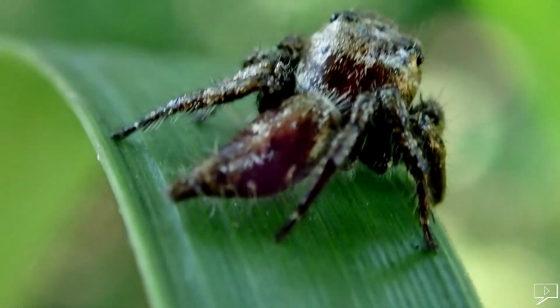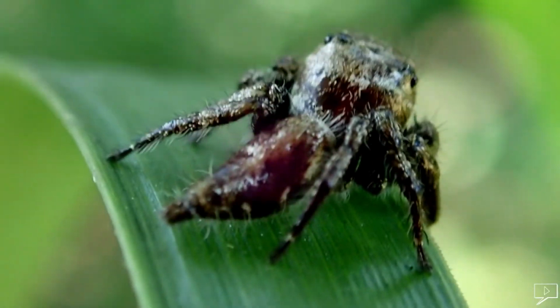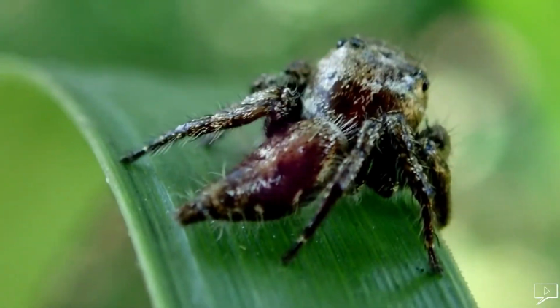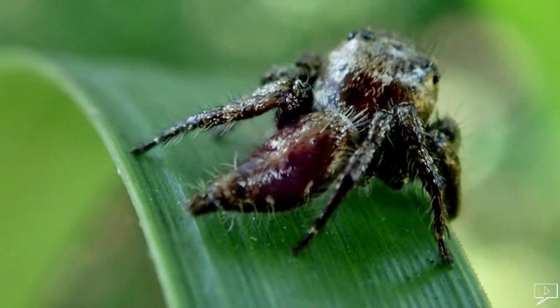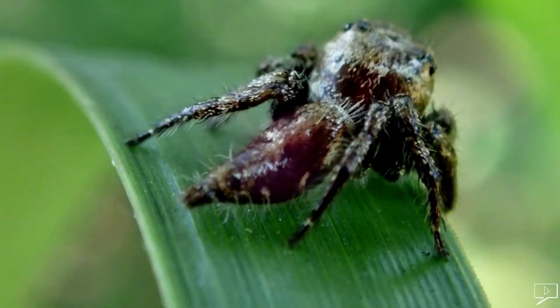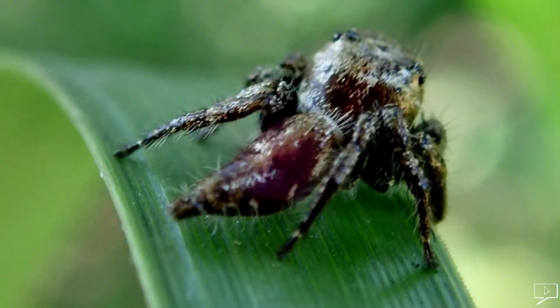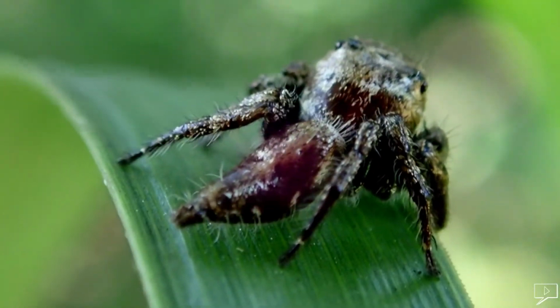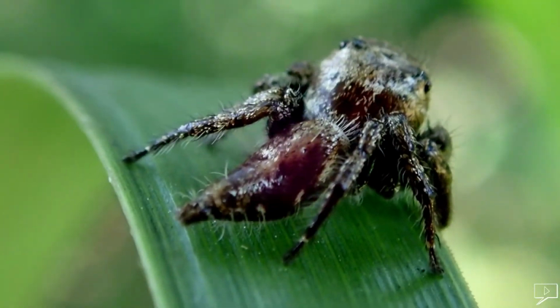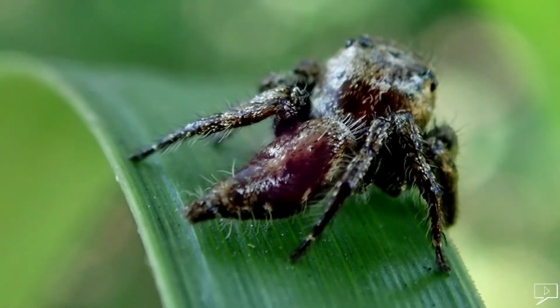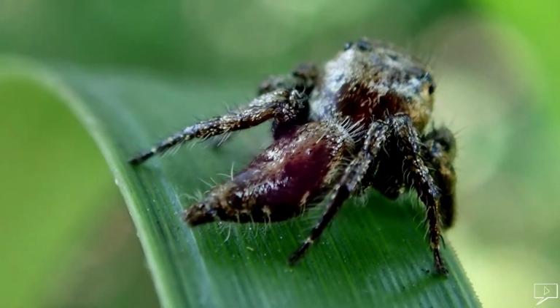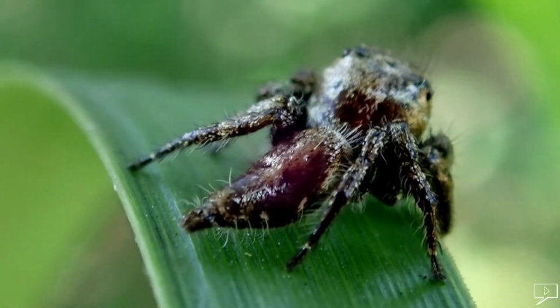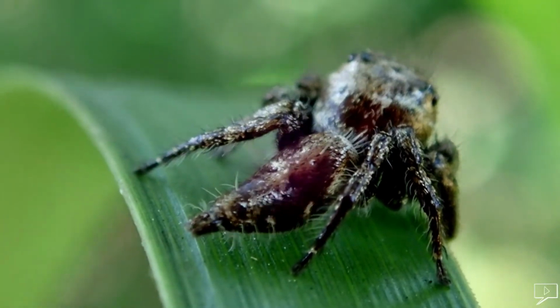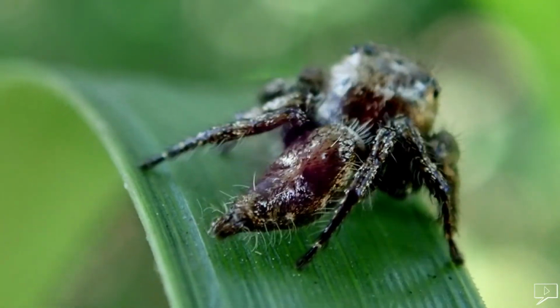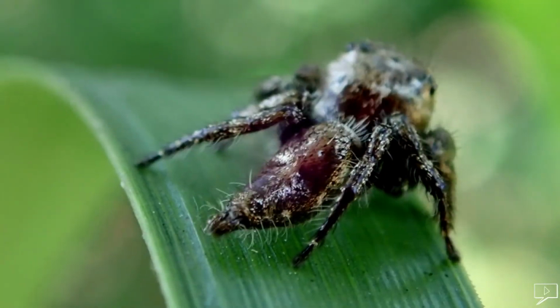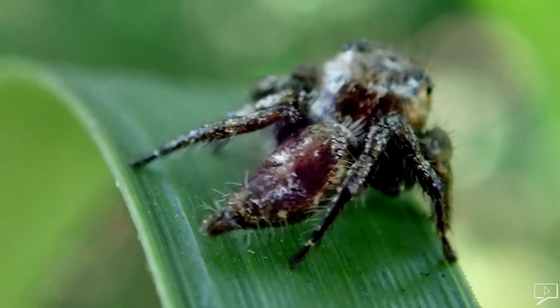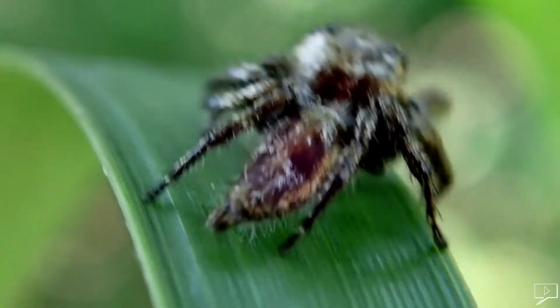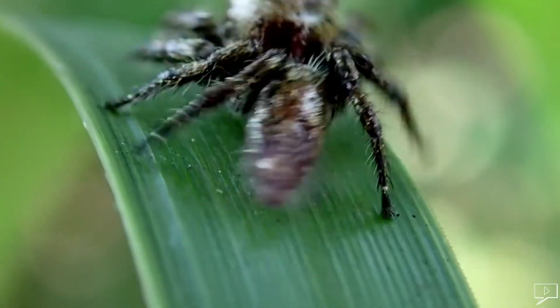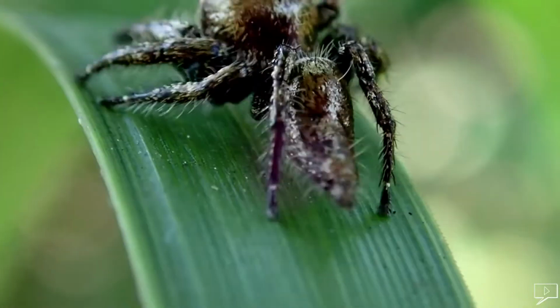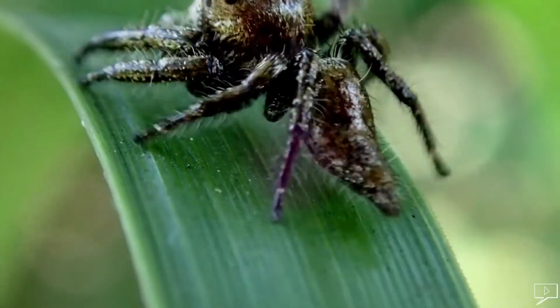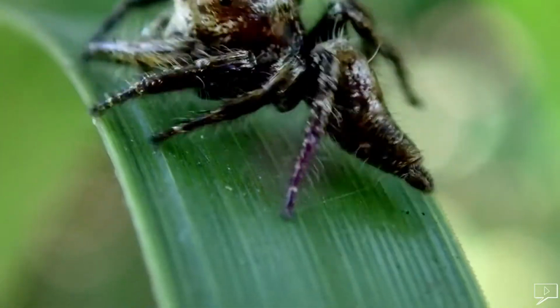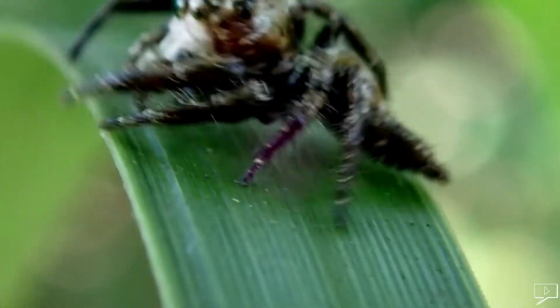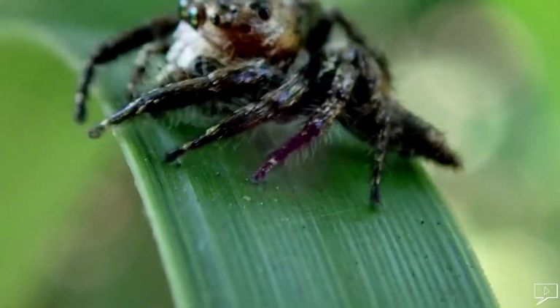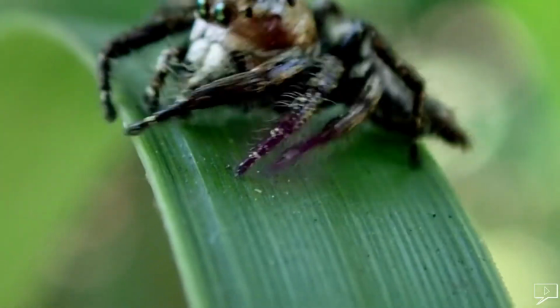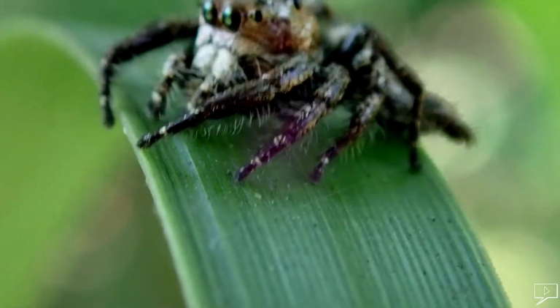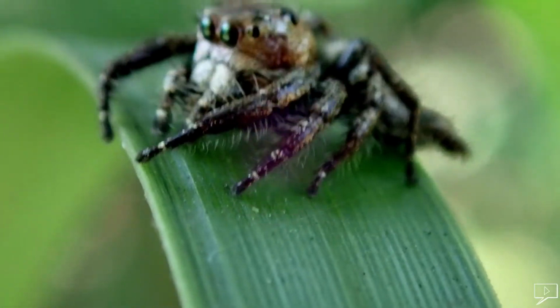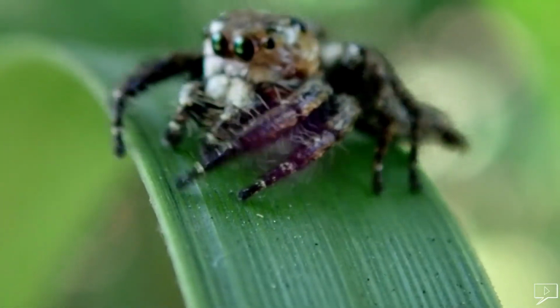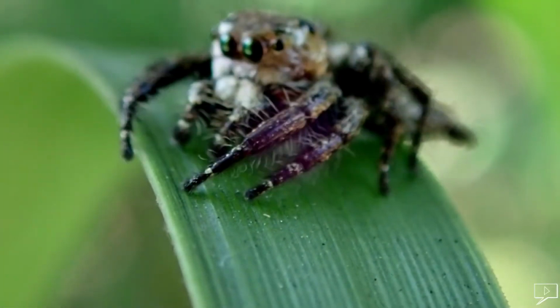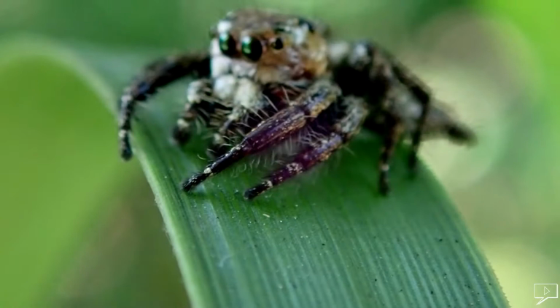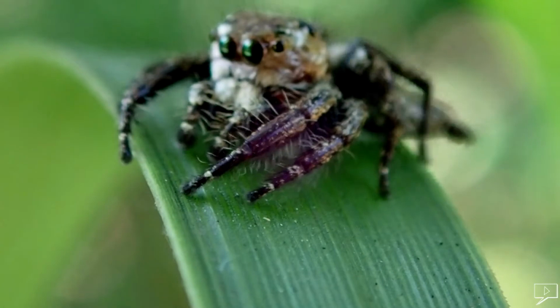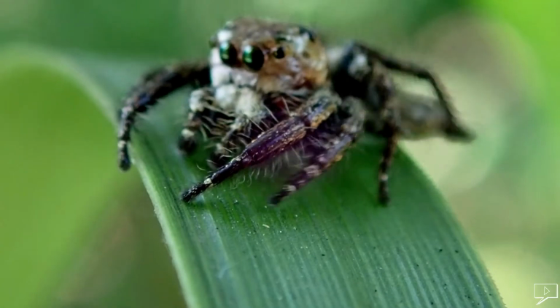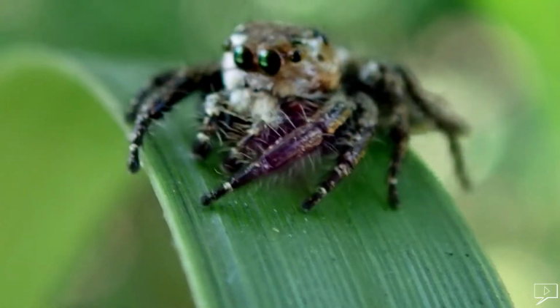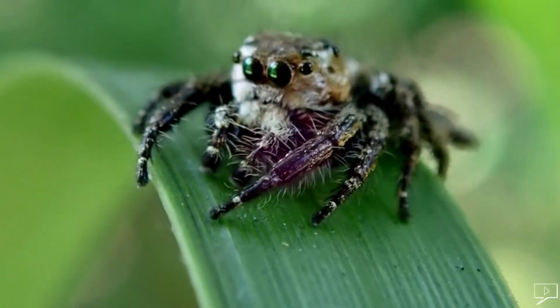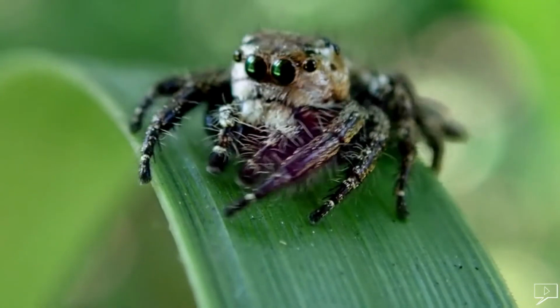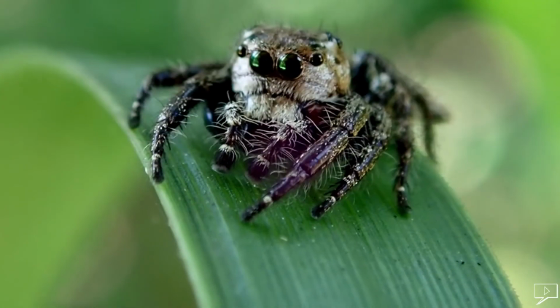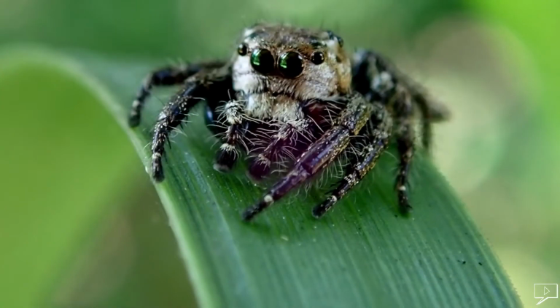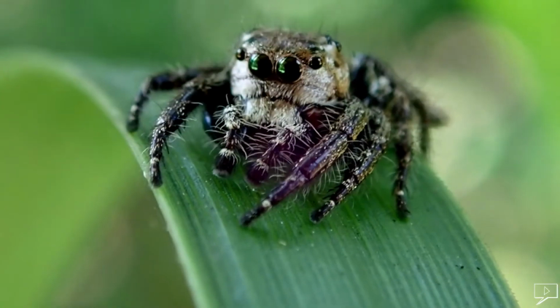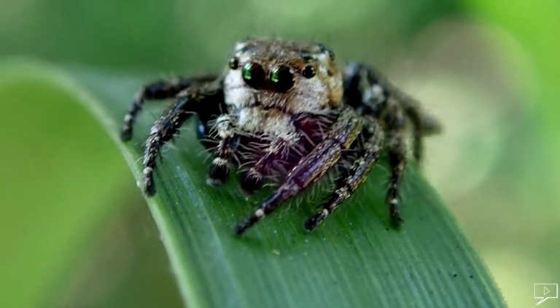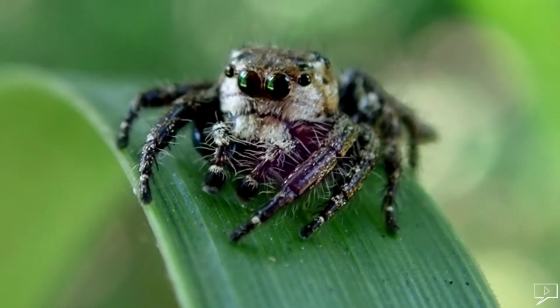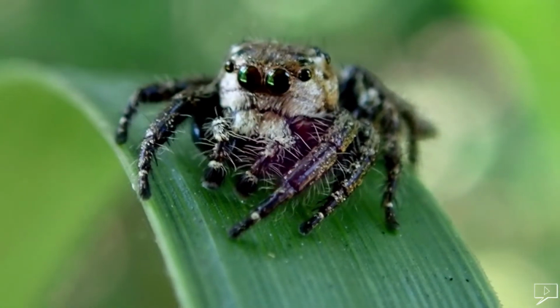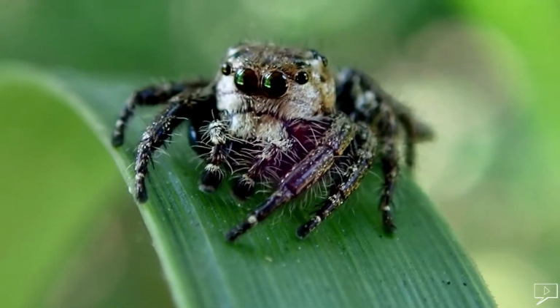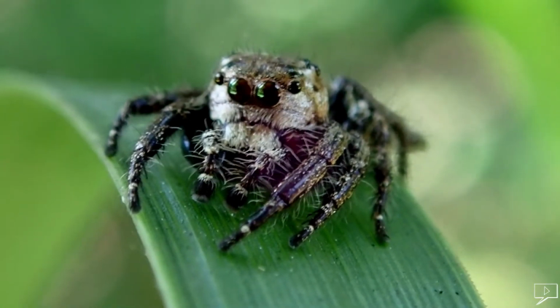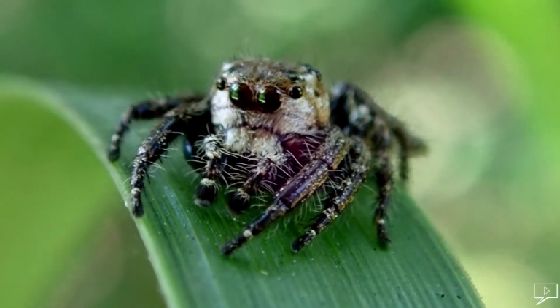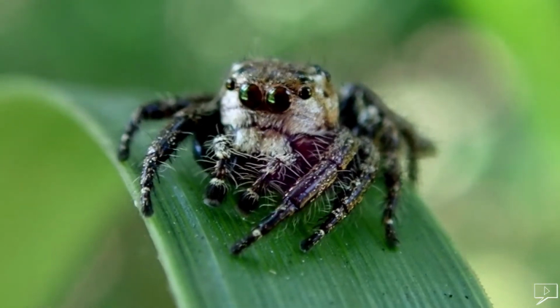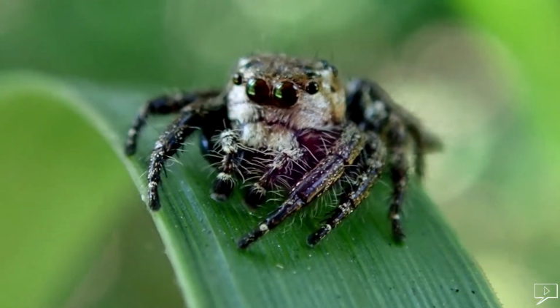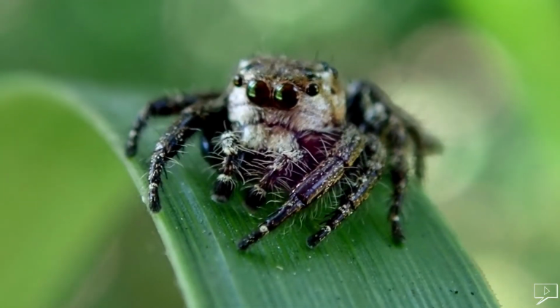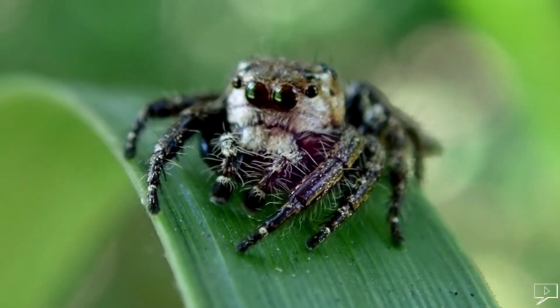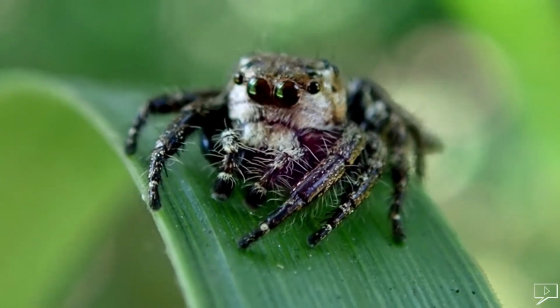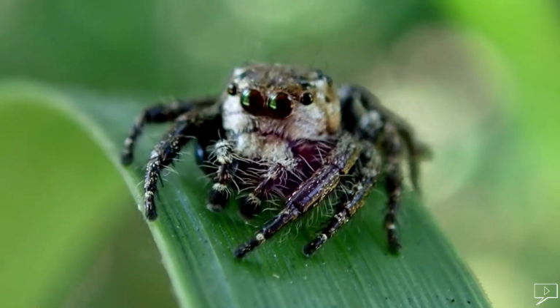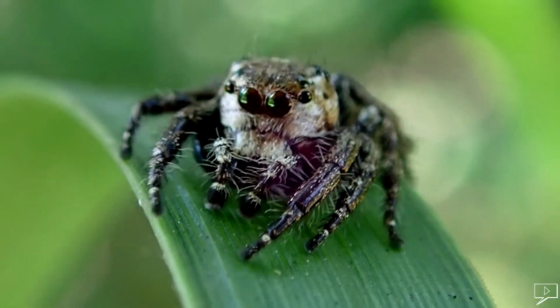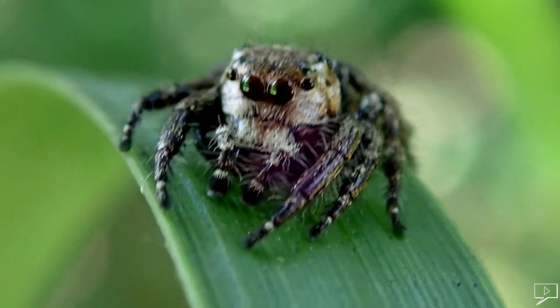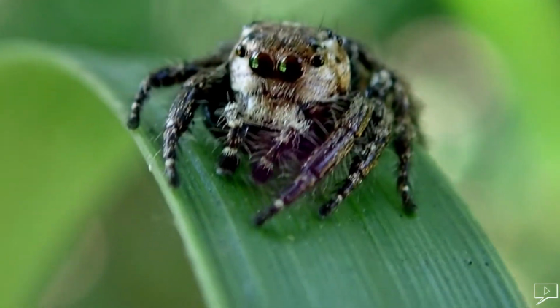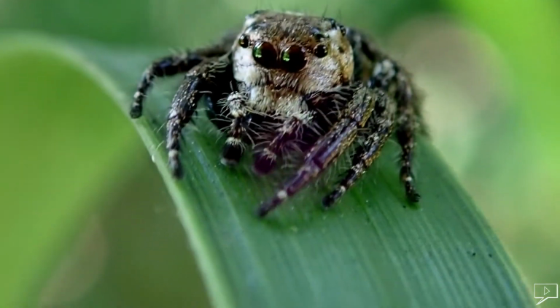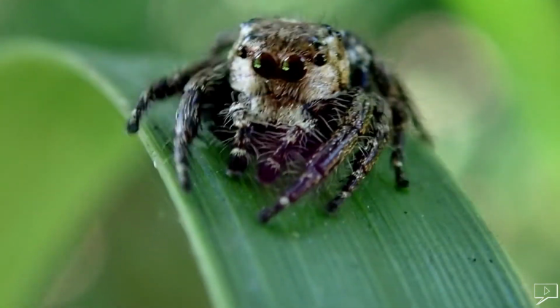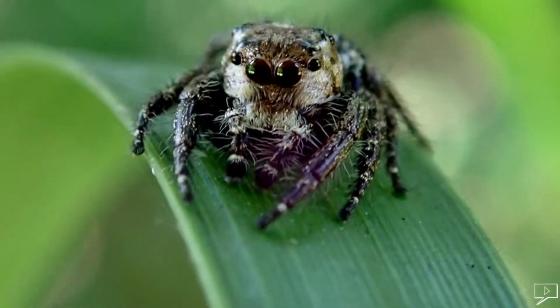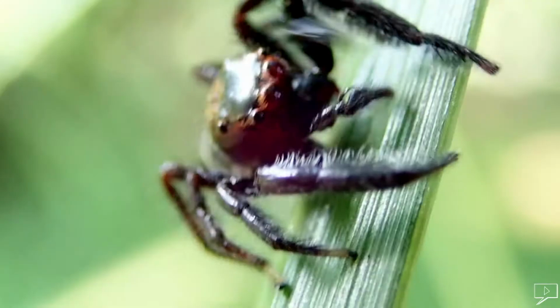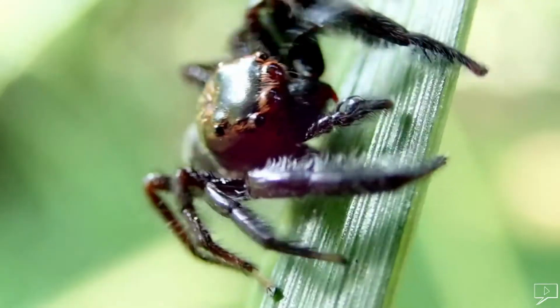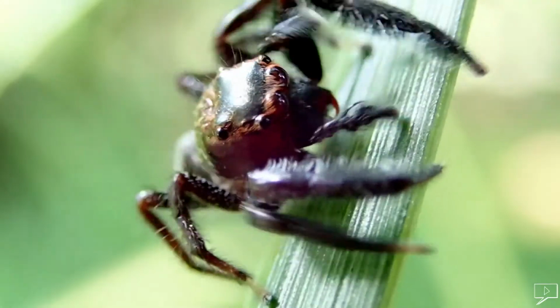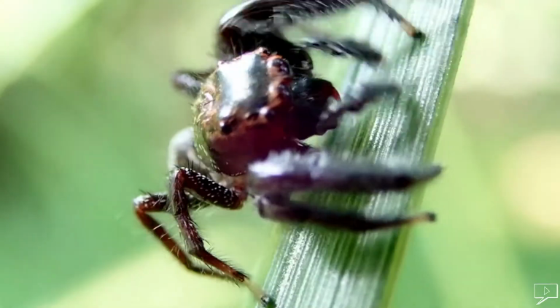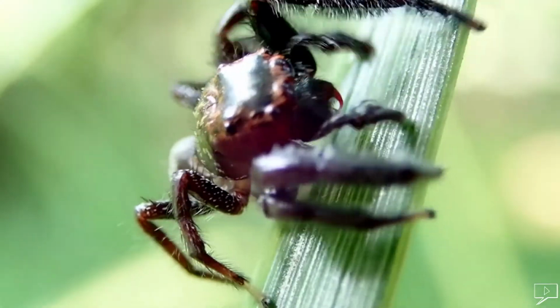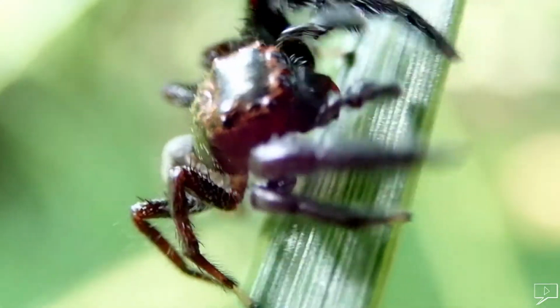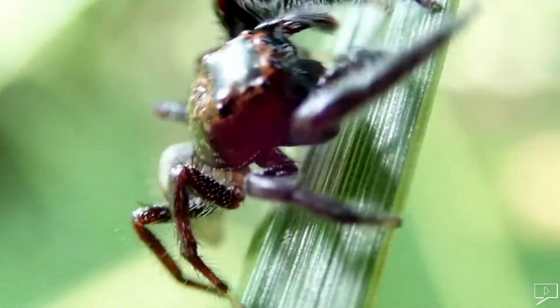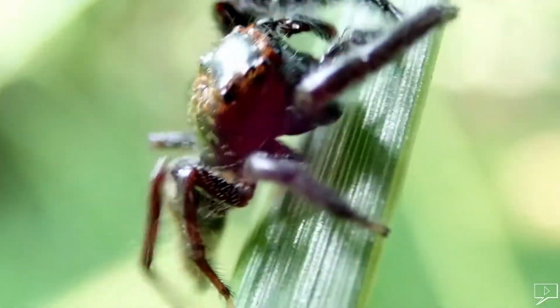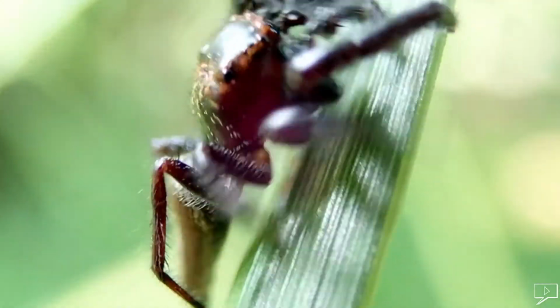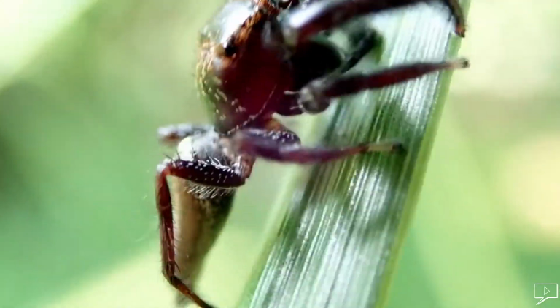Another jumping spider. Sometimes they just stick around and let you take photos and videos as much as you want.